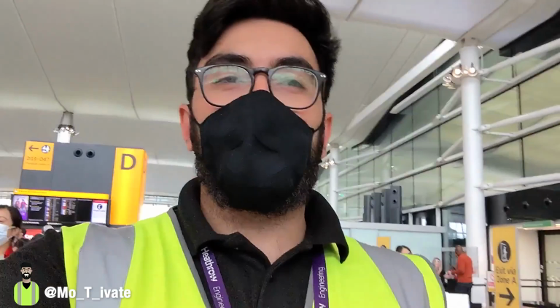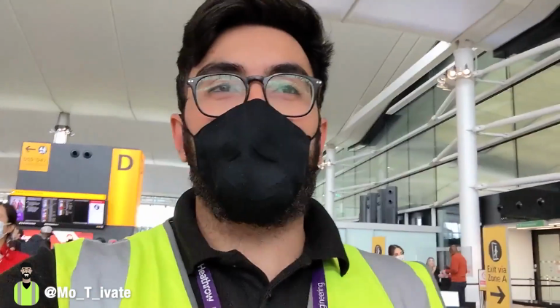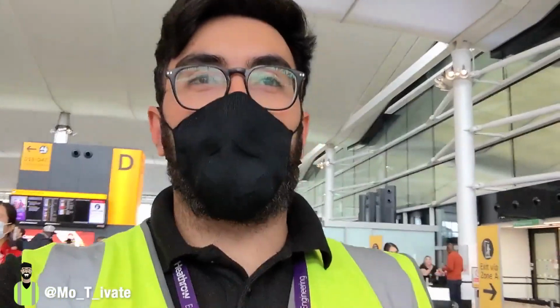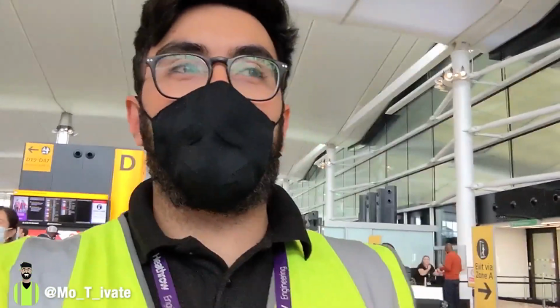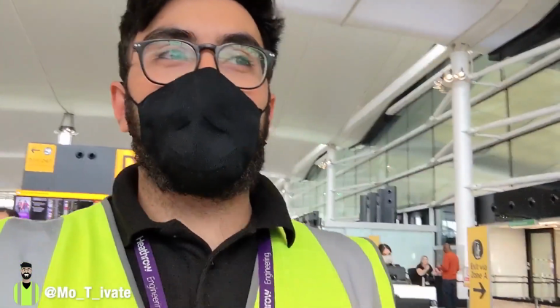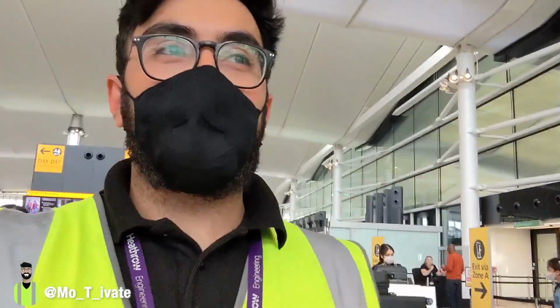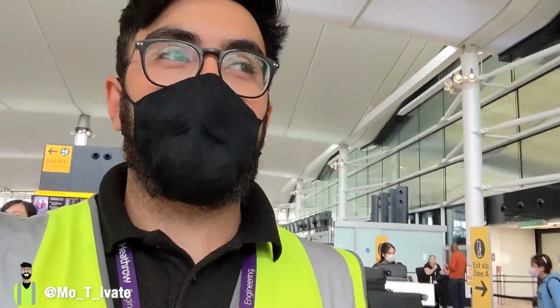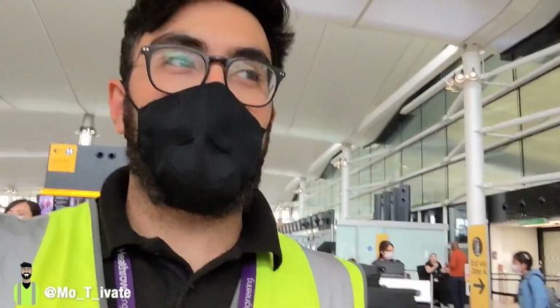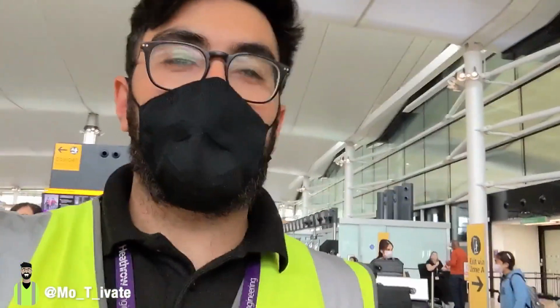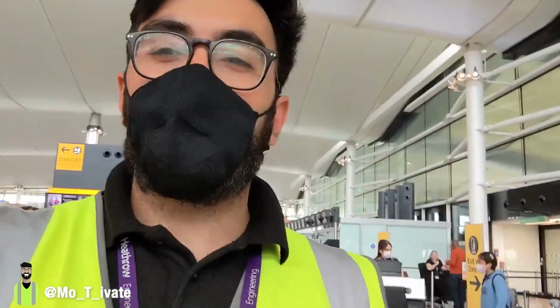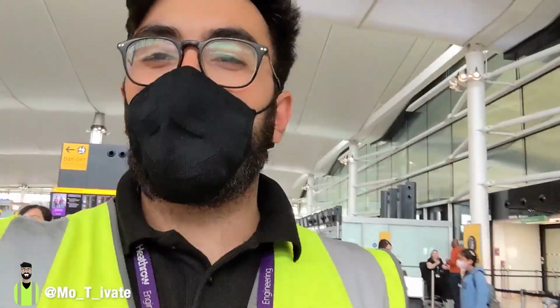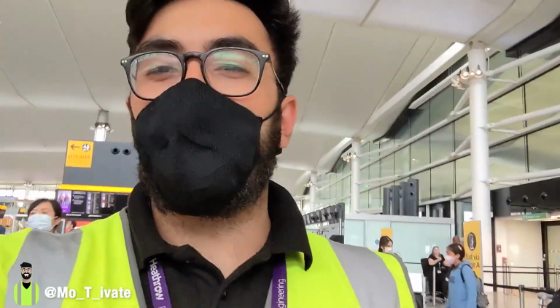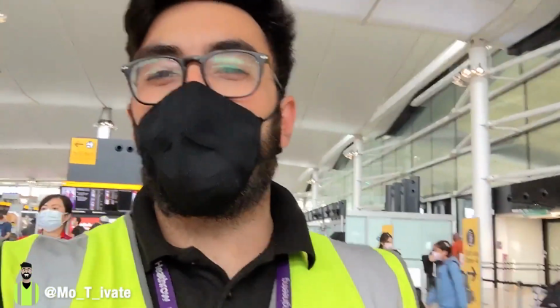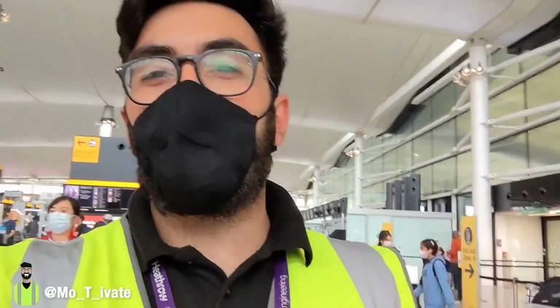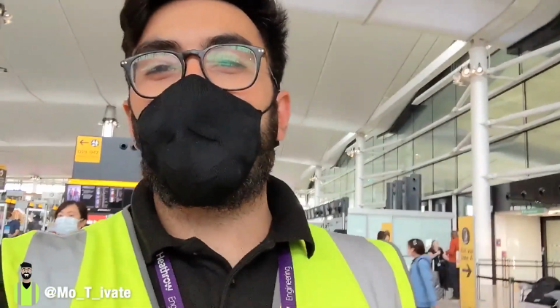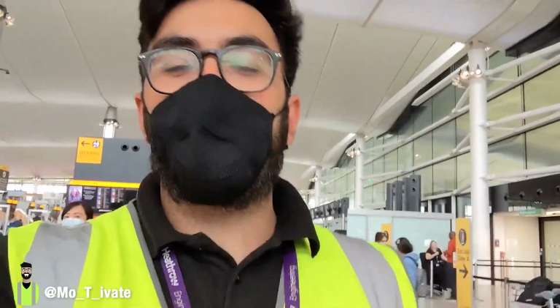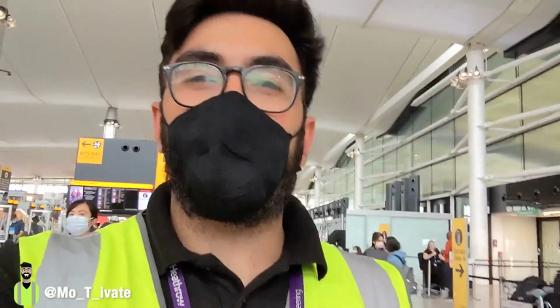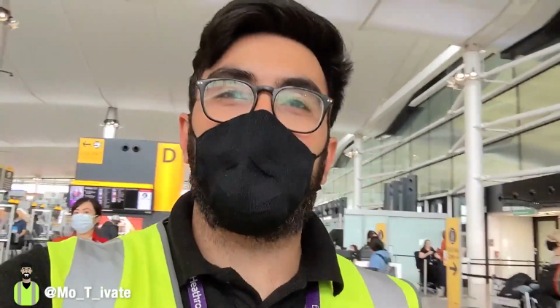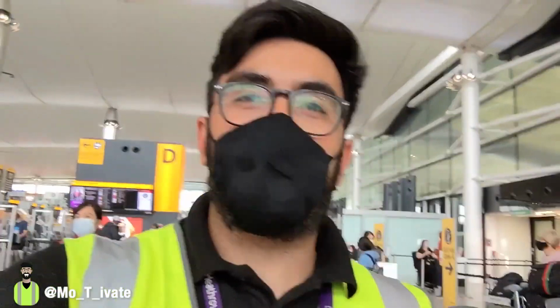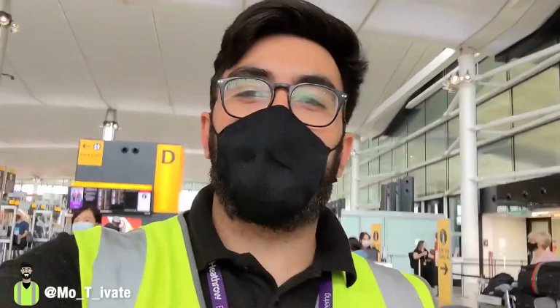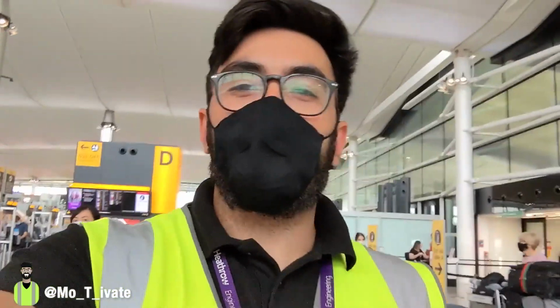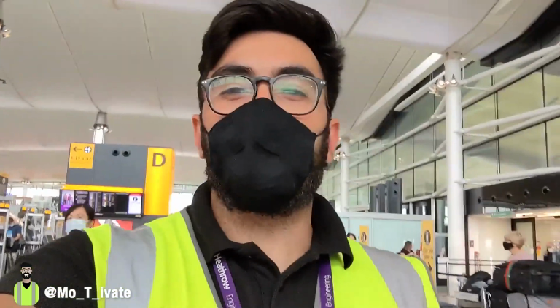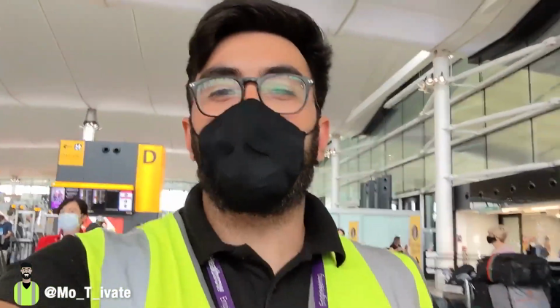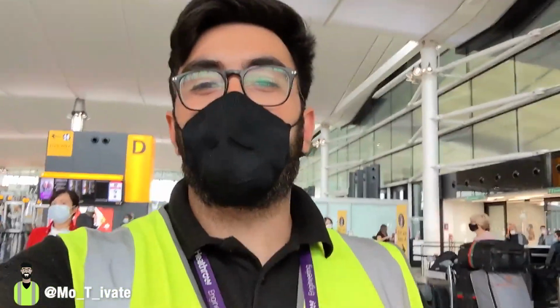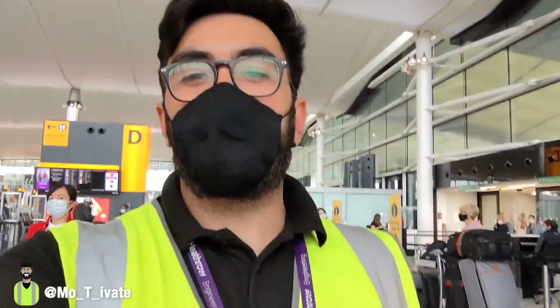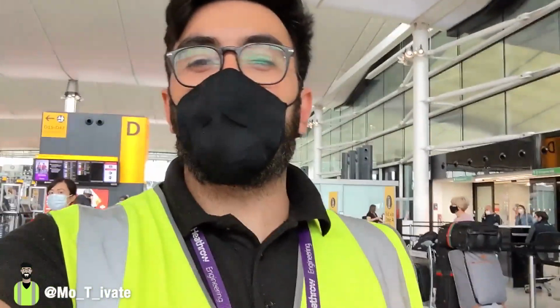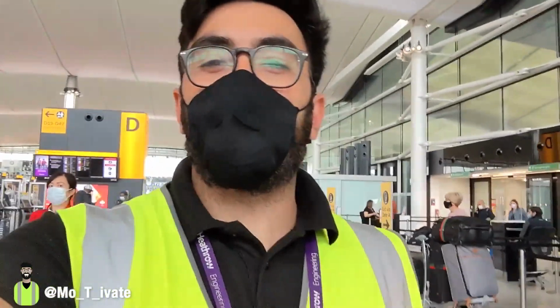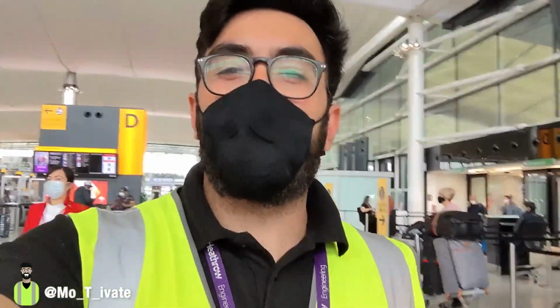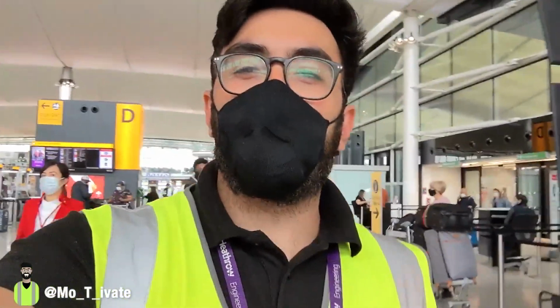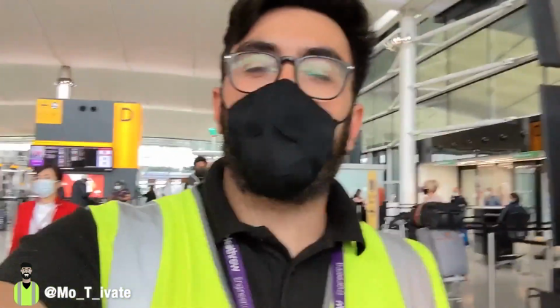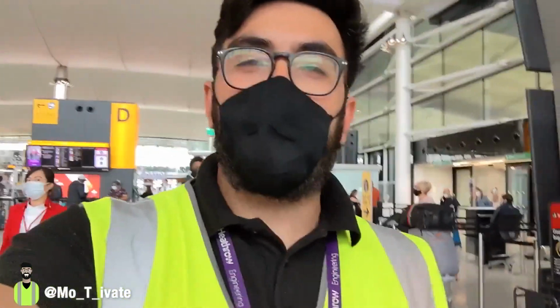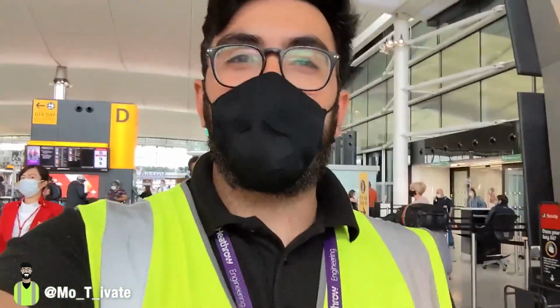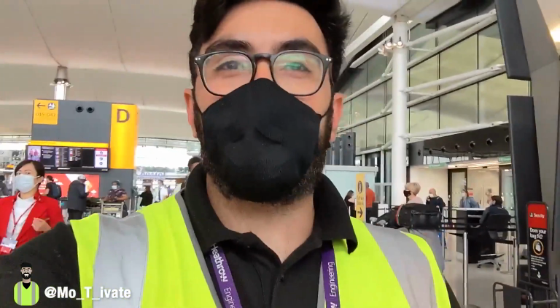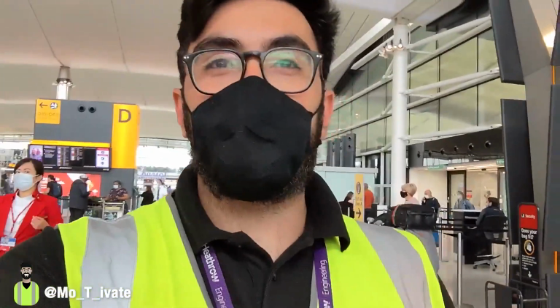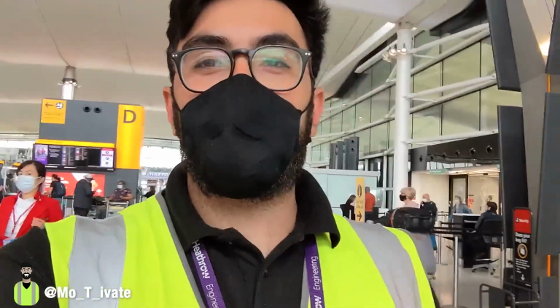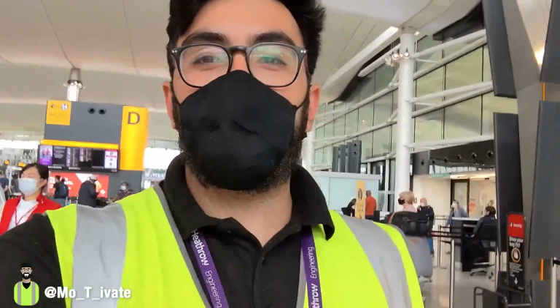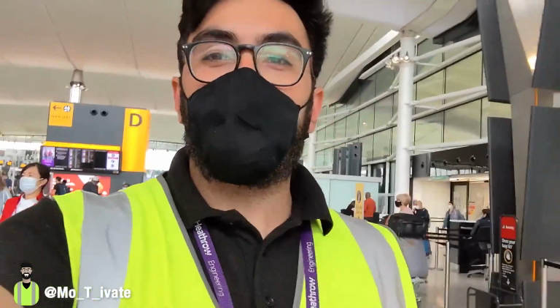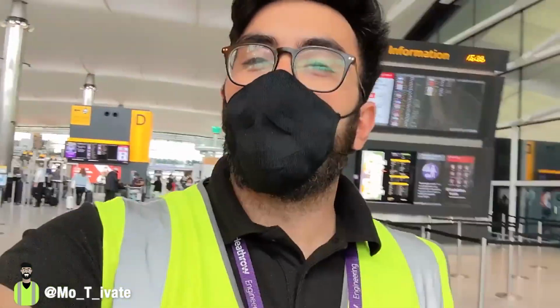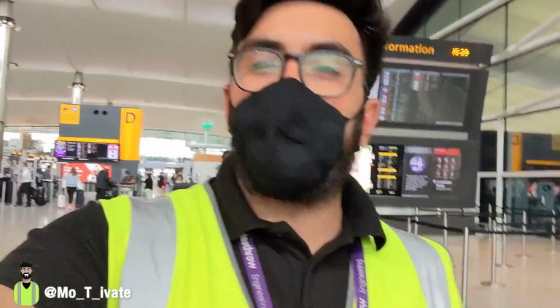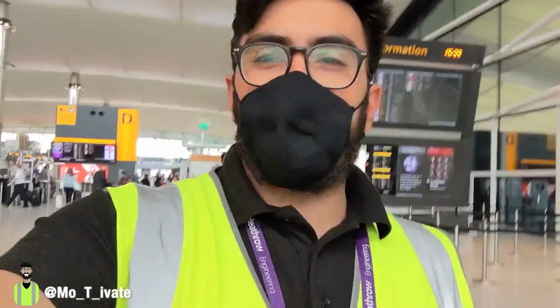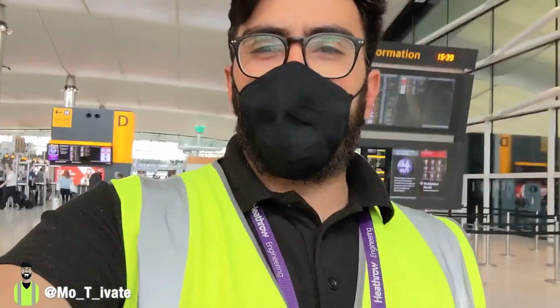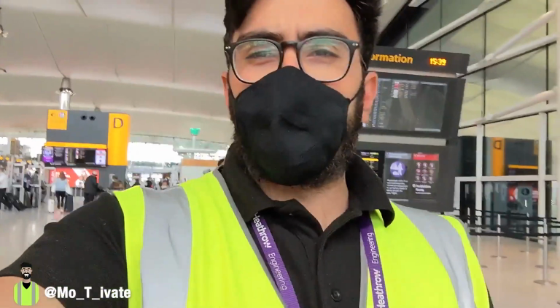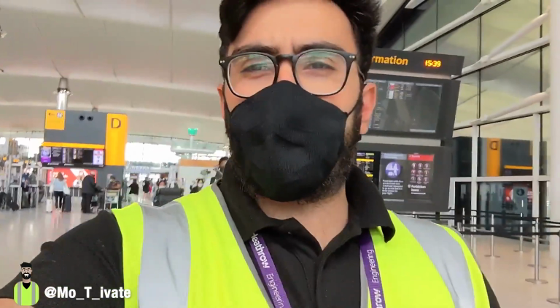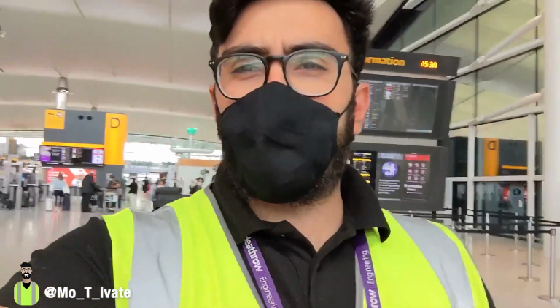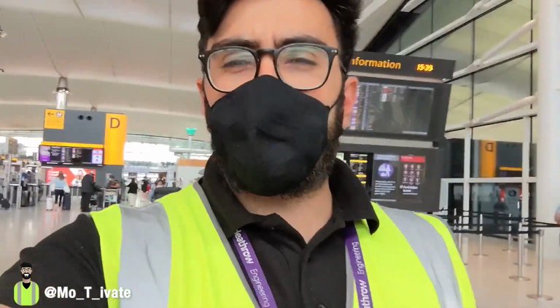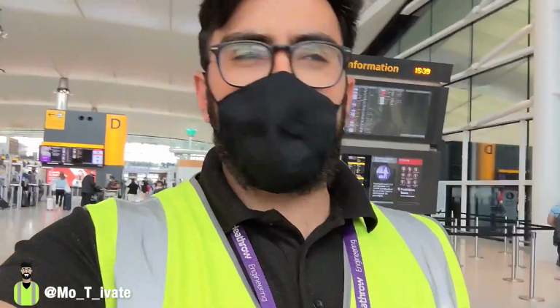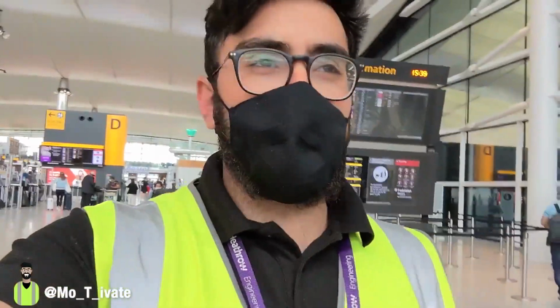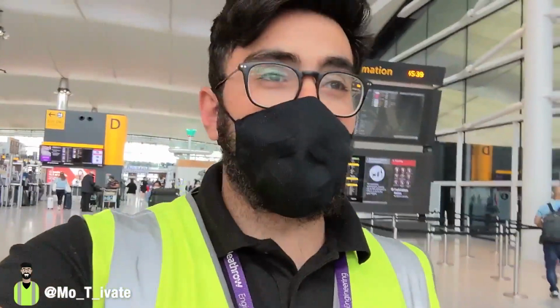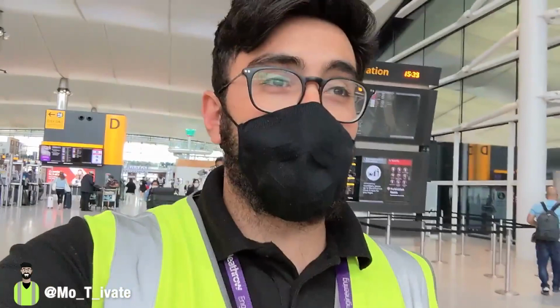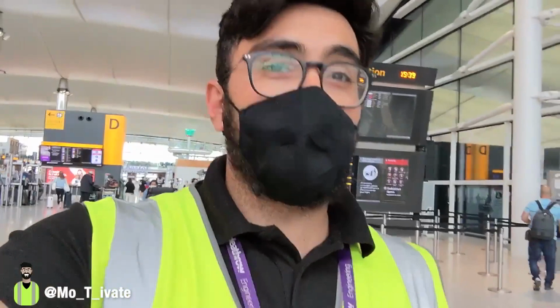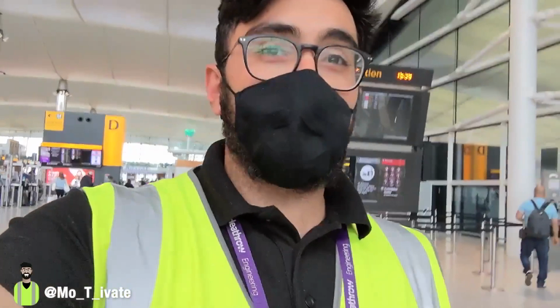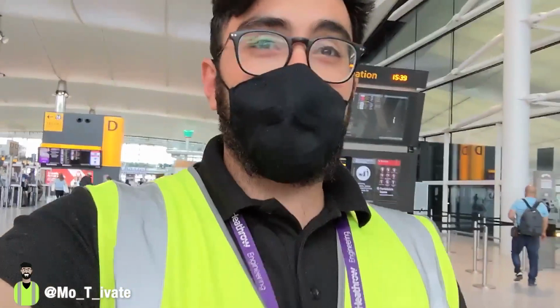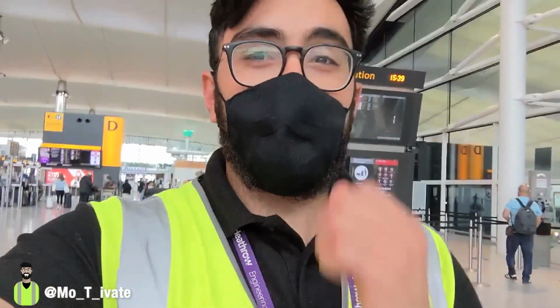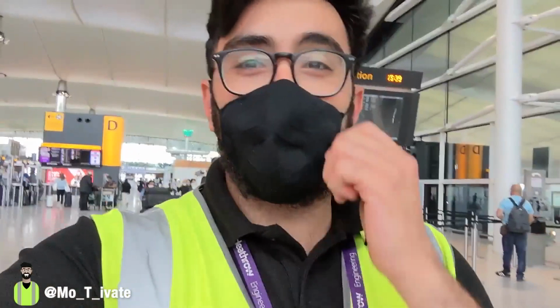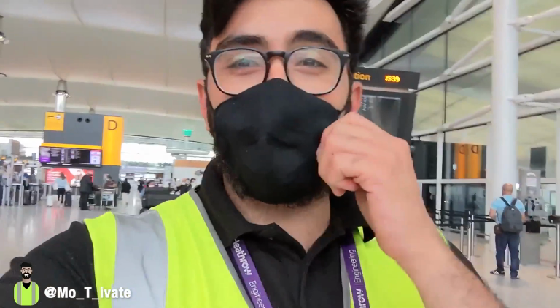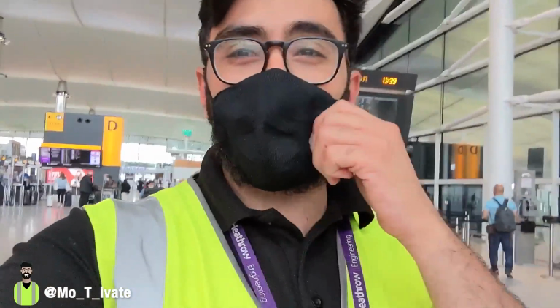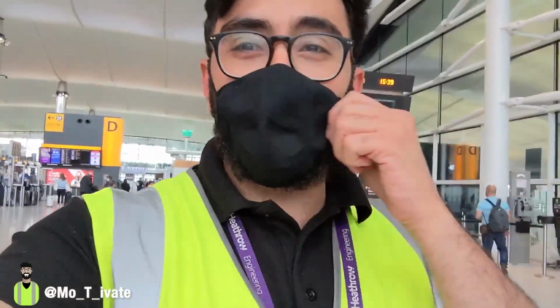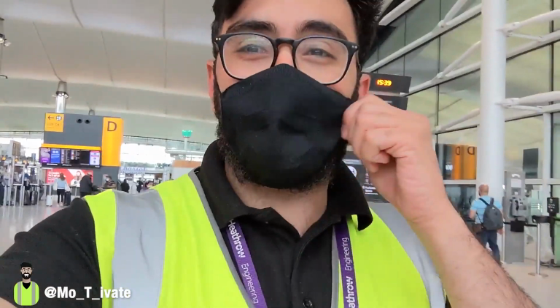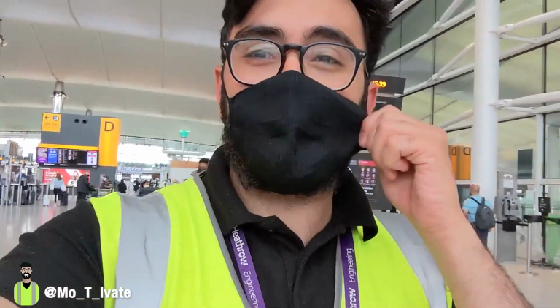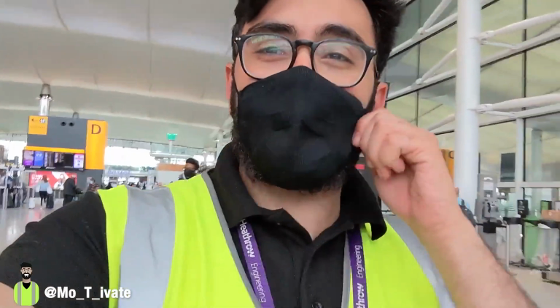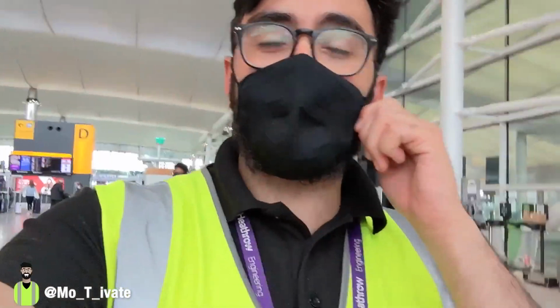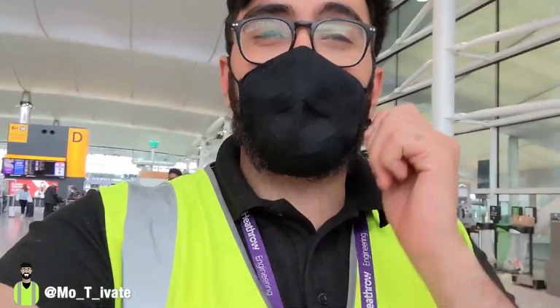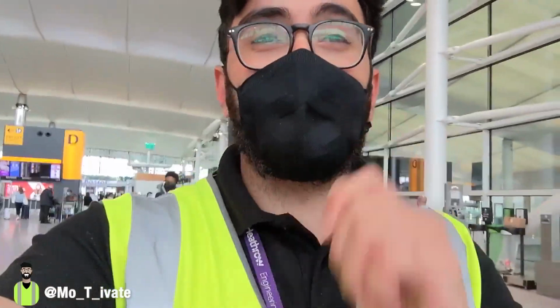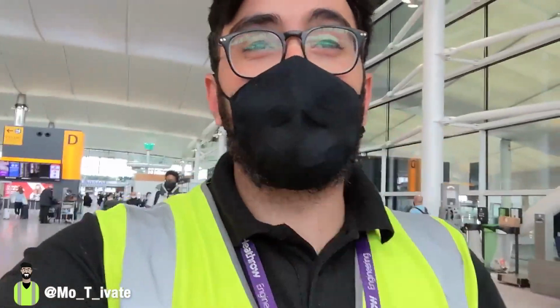The one mistake you should never make in a terminal is wearing your hive, but I'm risking it today. Let's see if I get stopped.